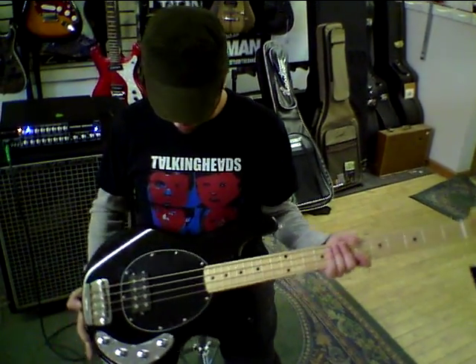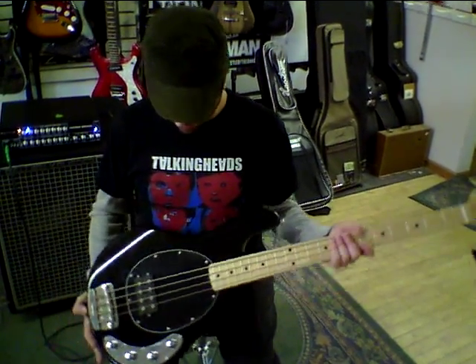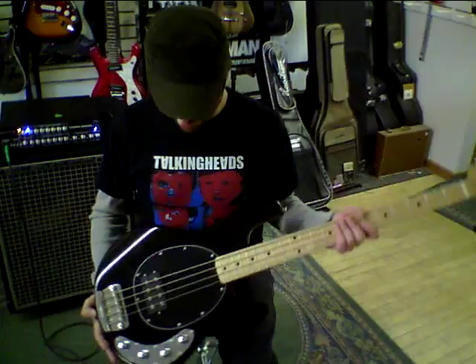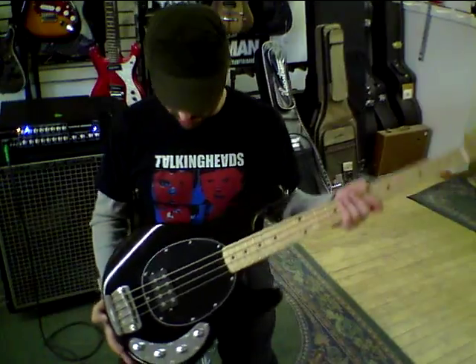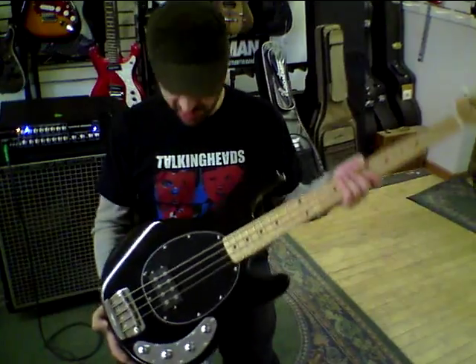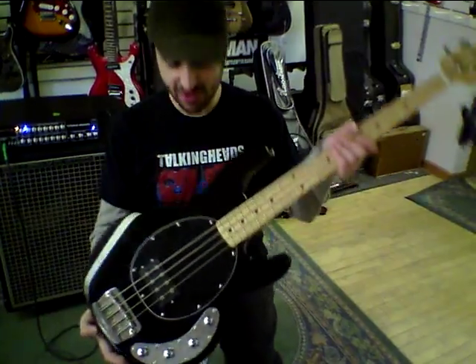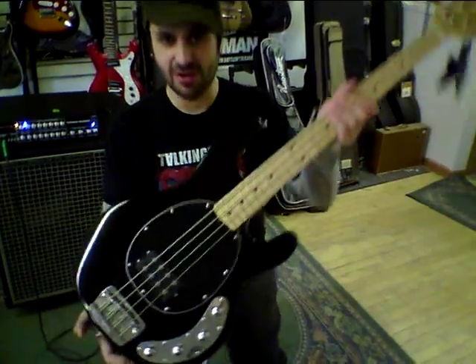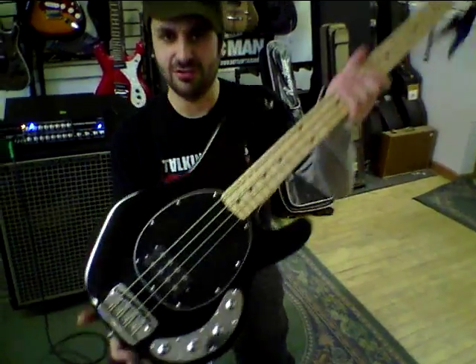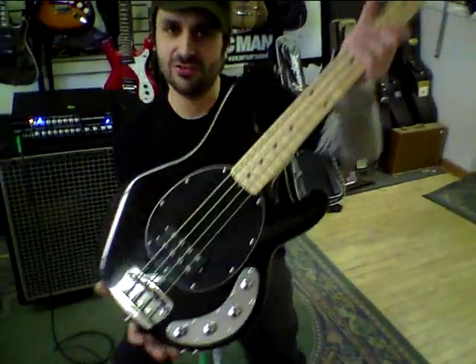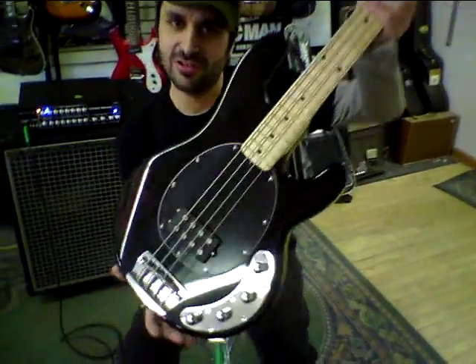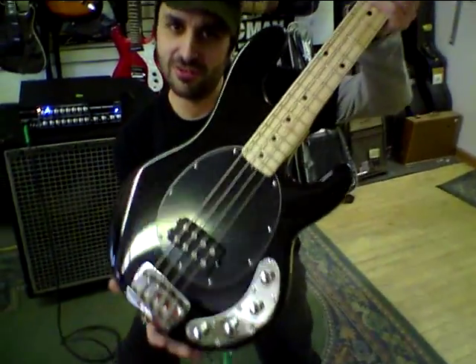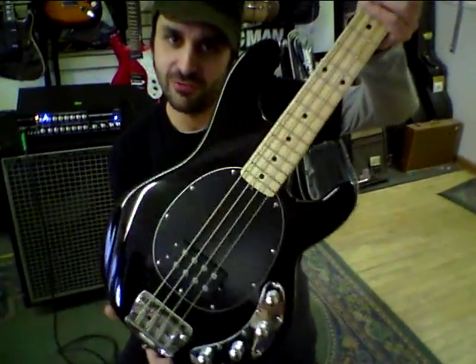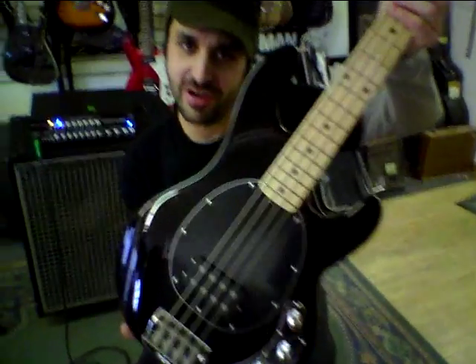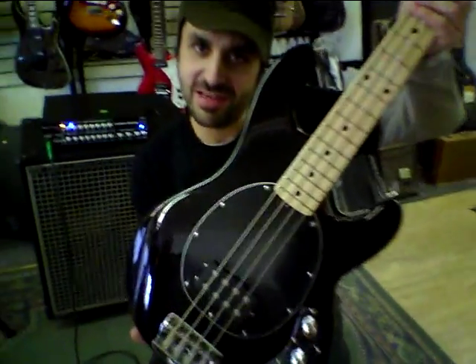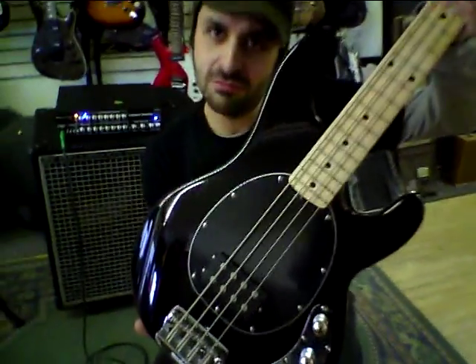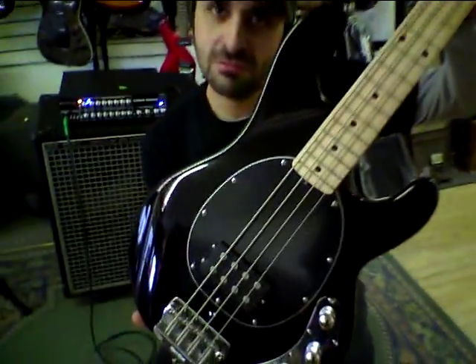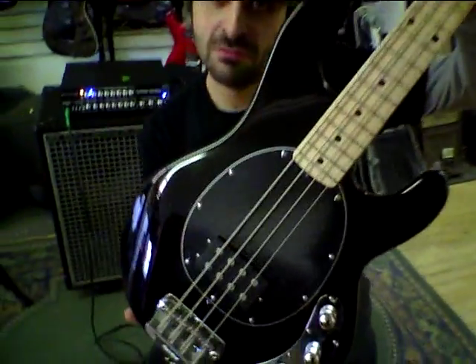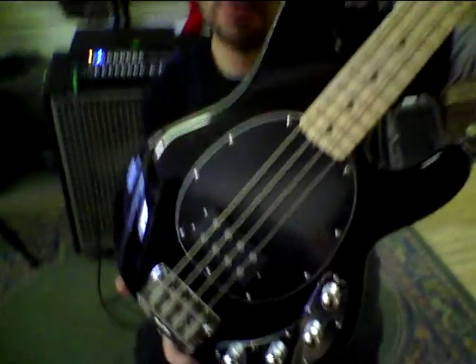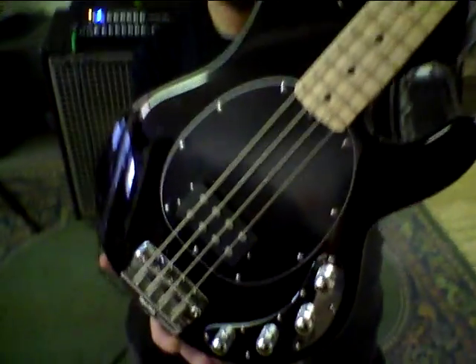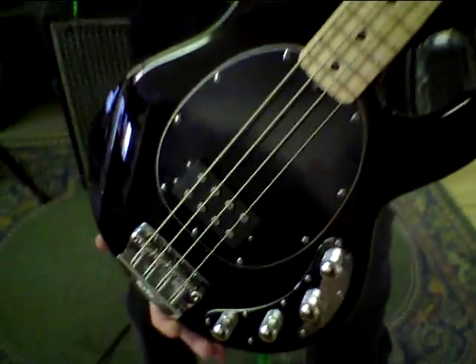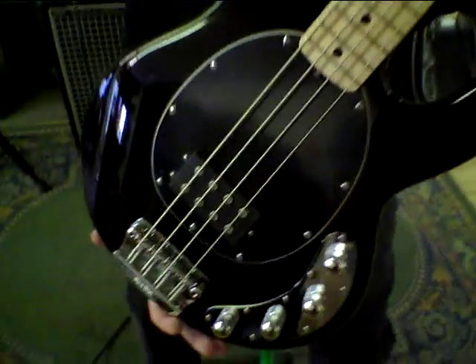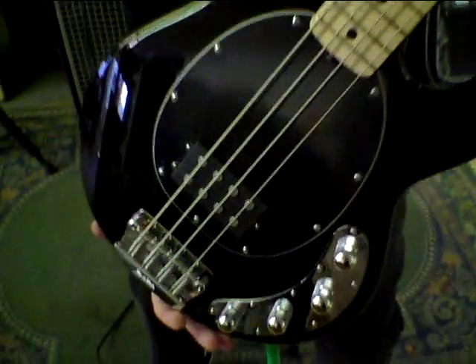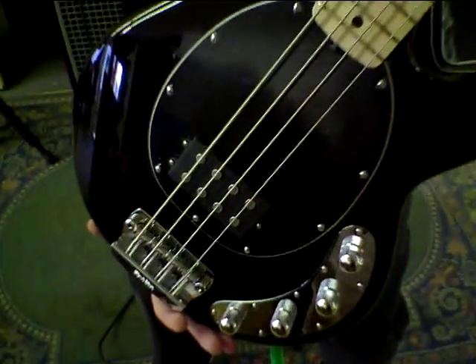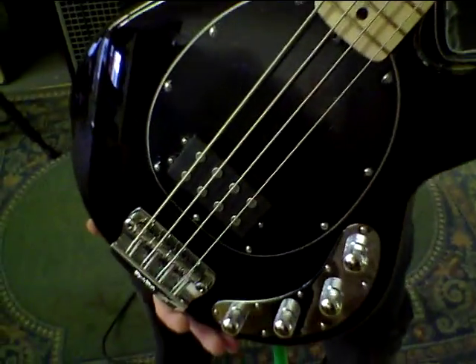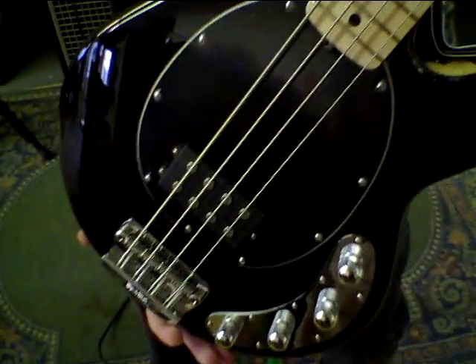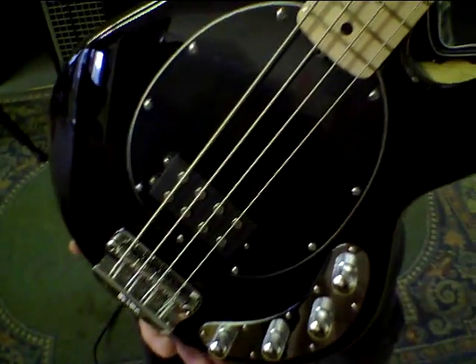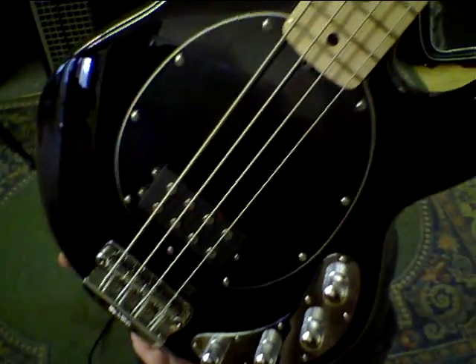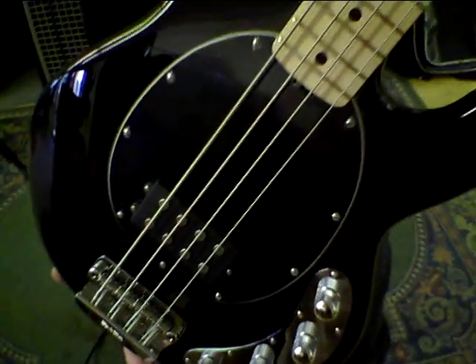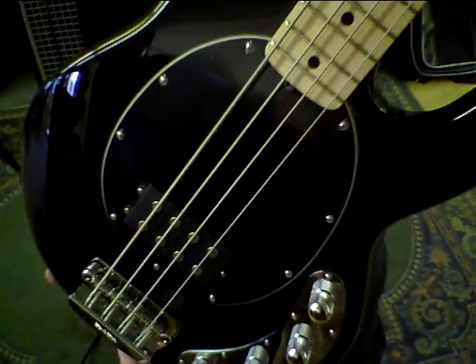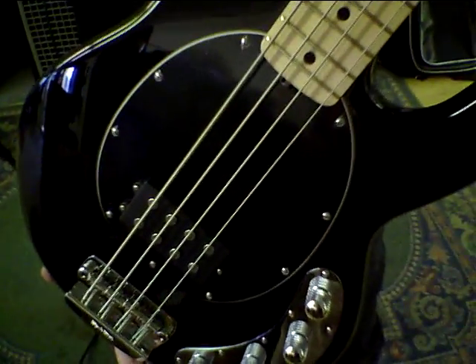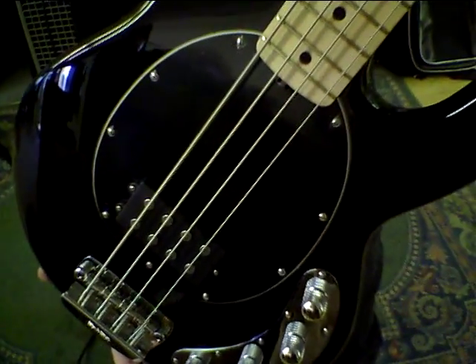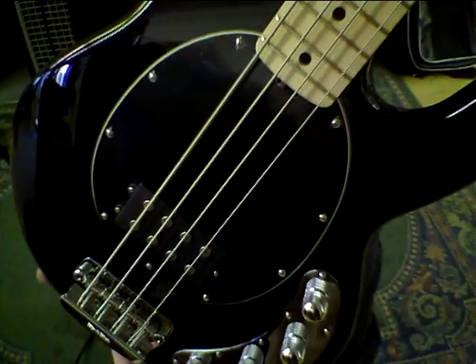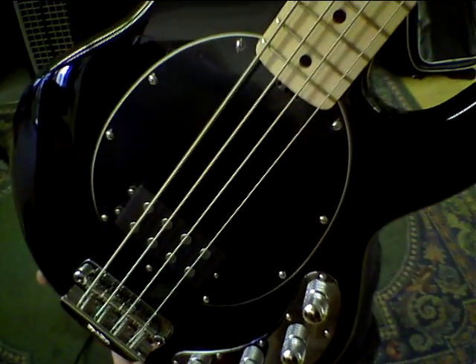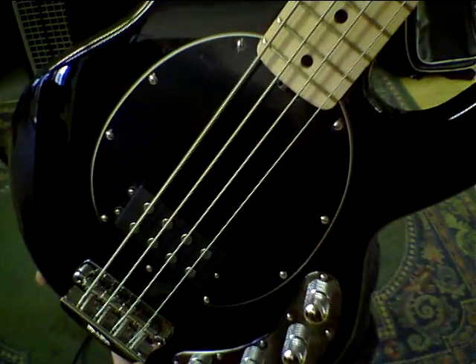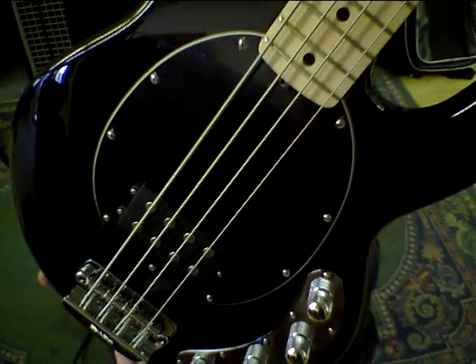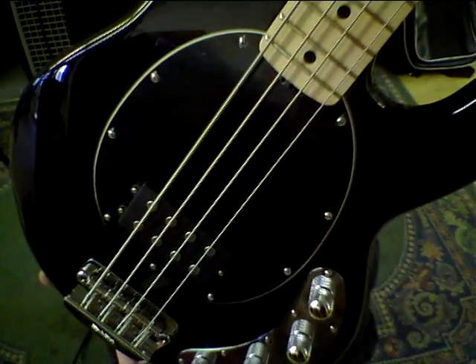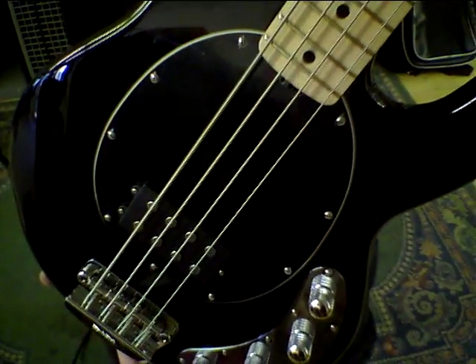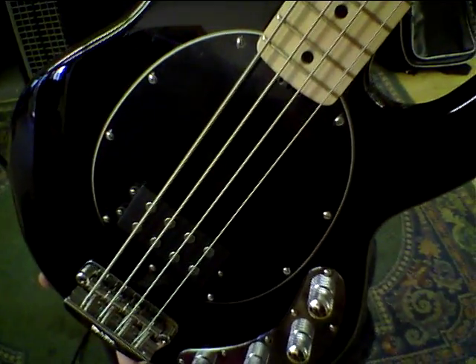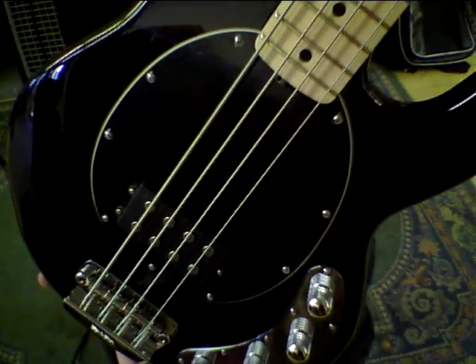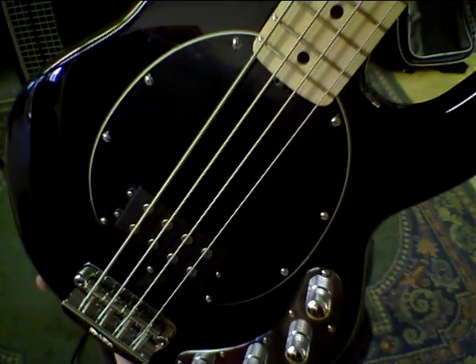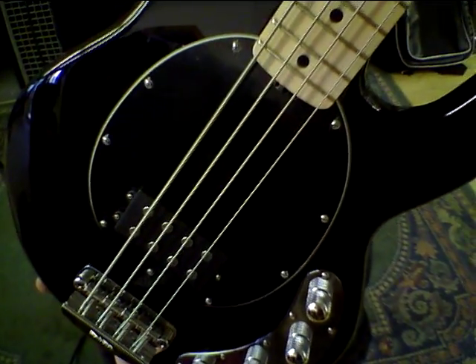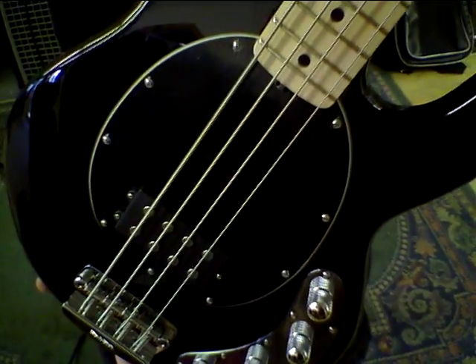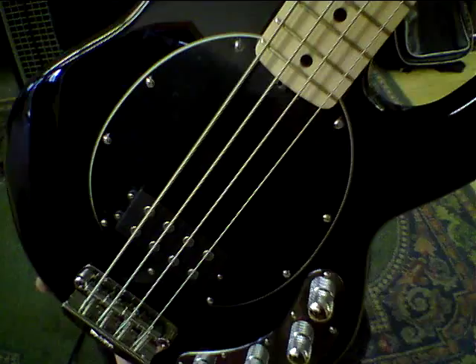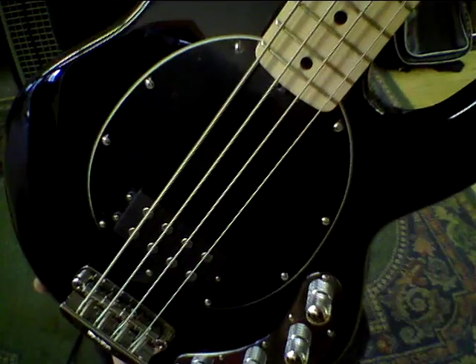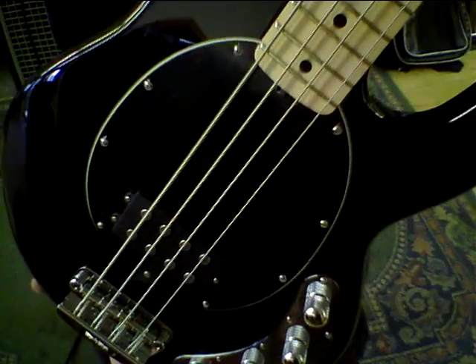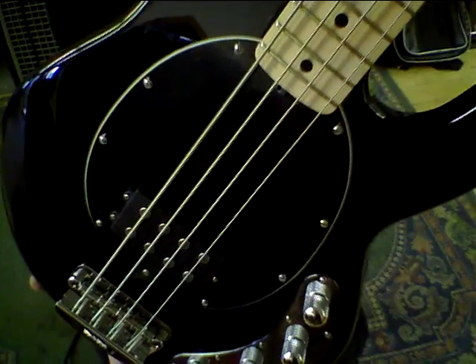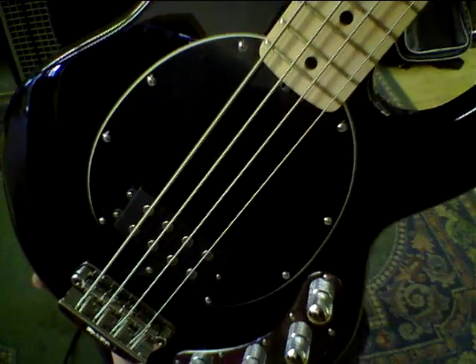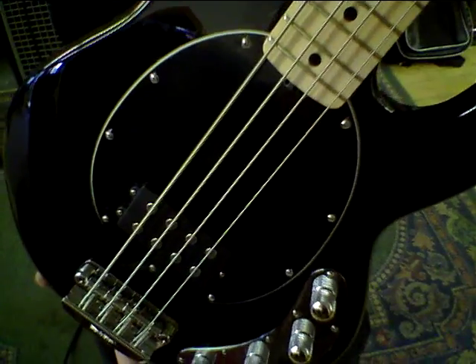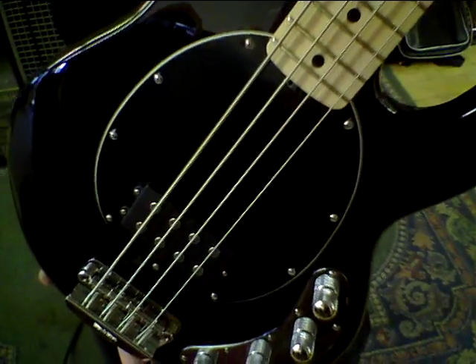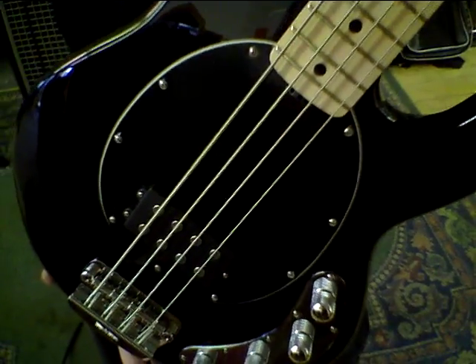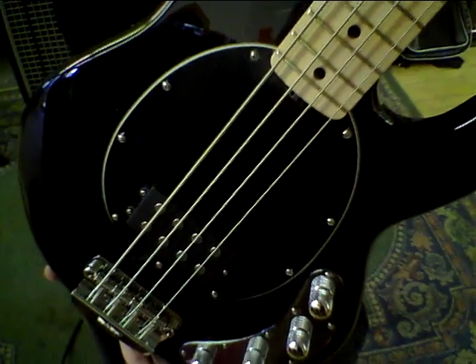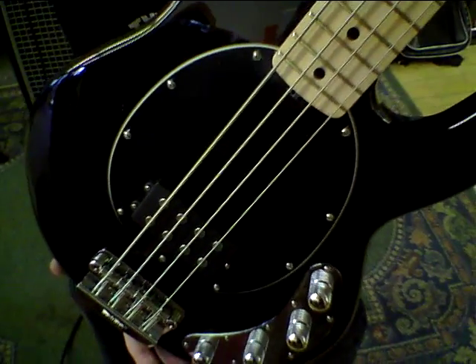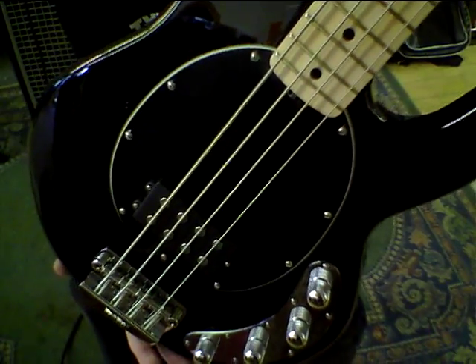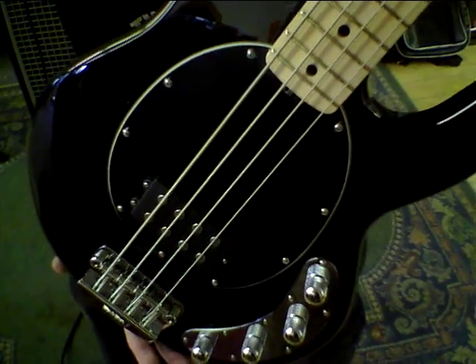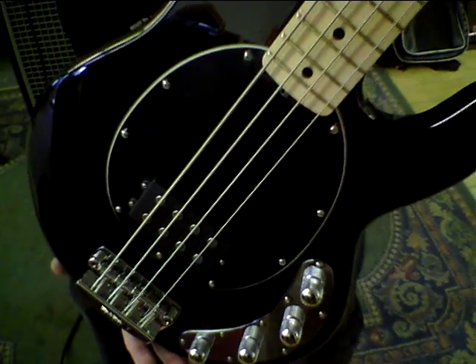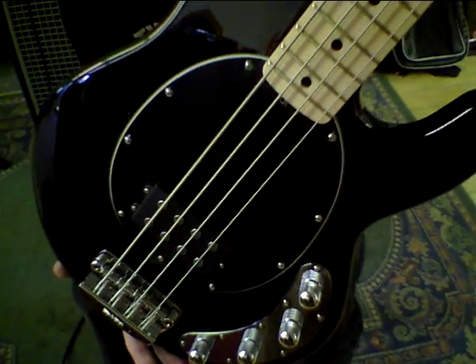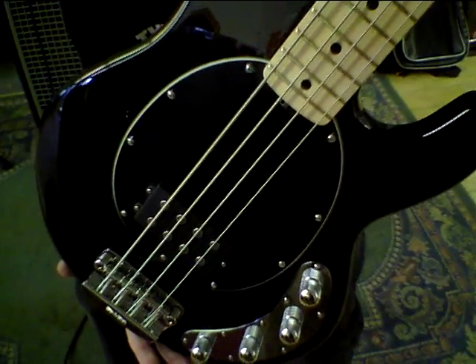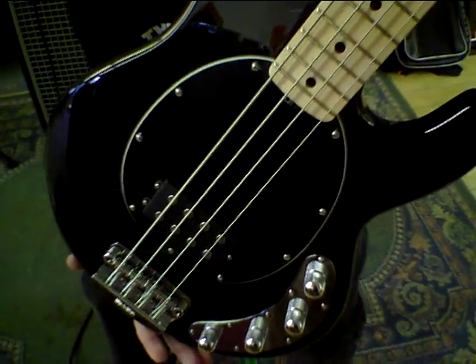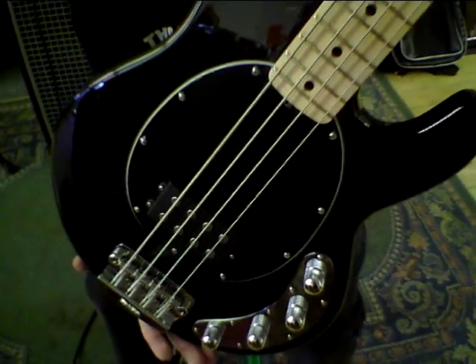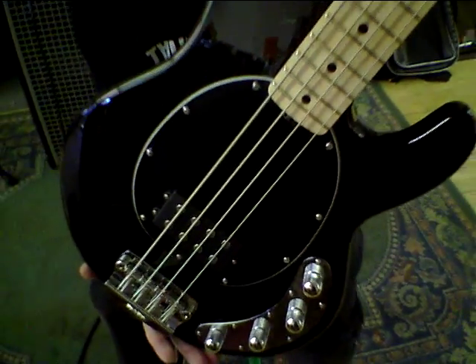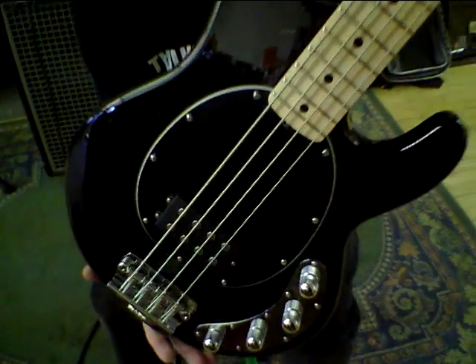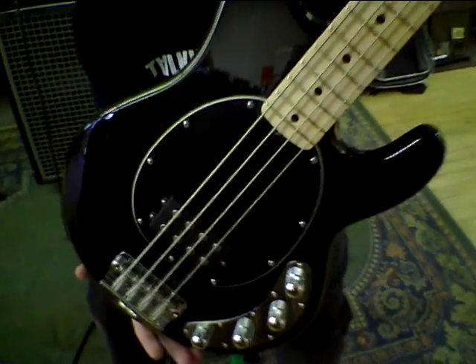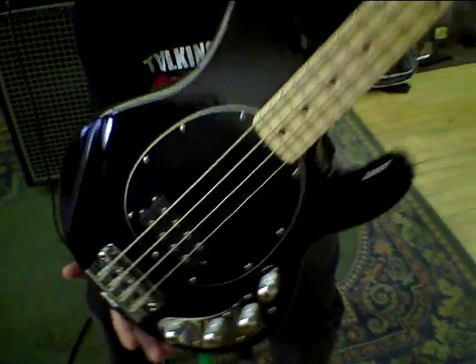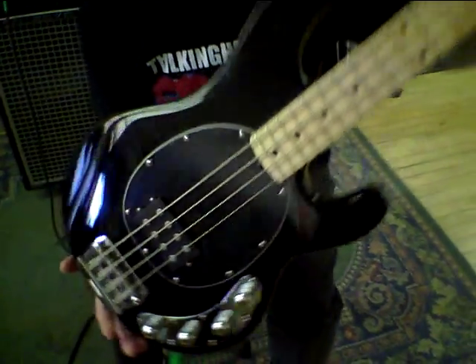The pickguard looks a little funny — don't worry about that. It's the protective film. If I take that off, it's nice and shiny and it looks as it should.